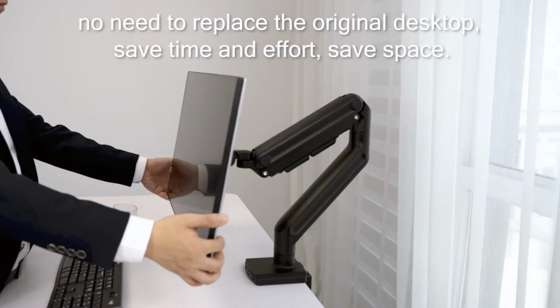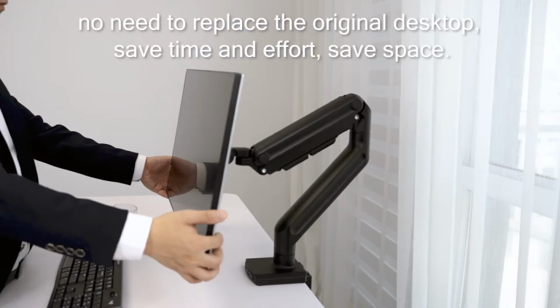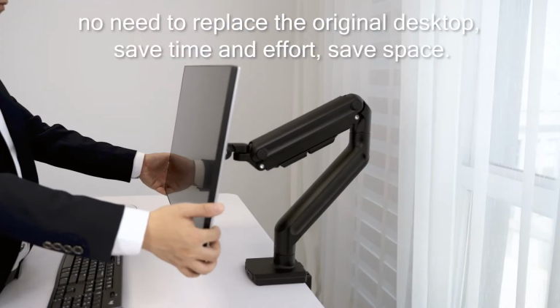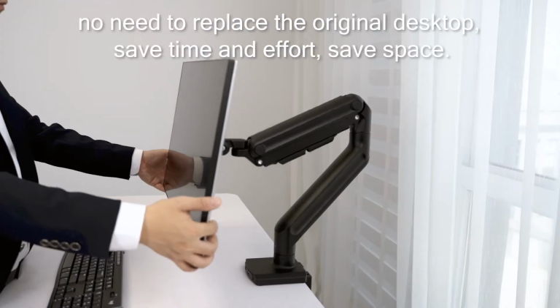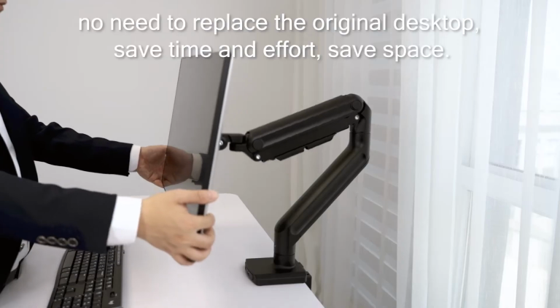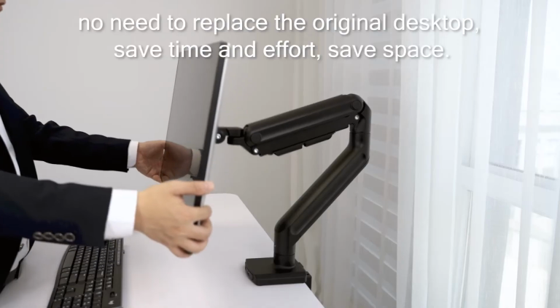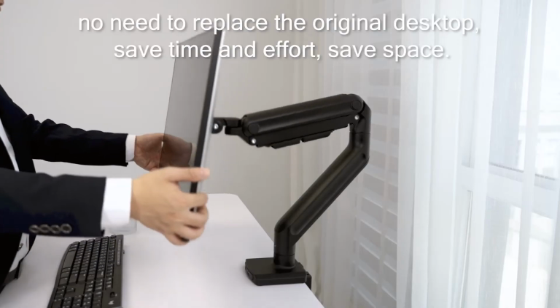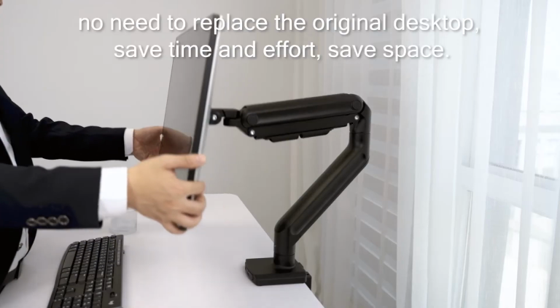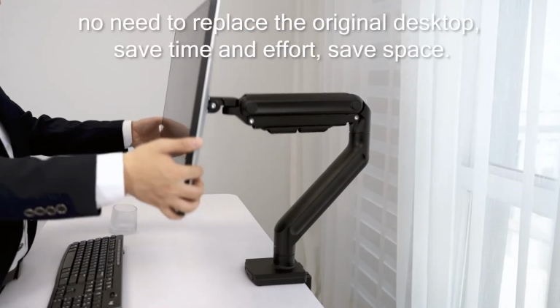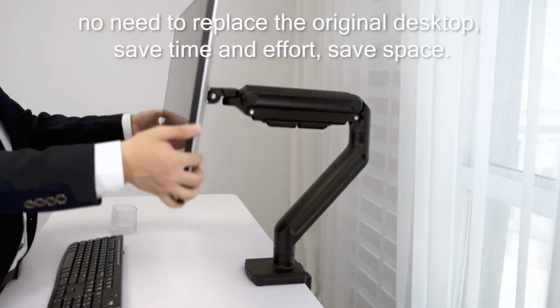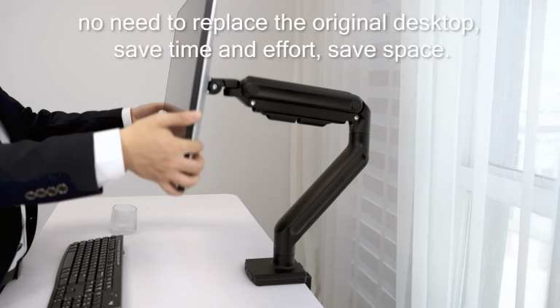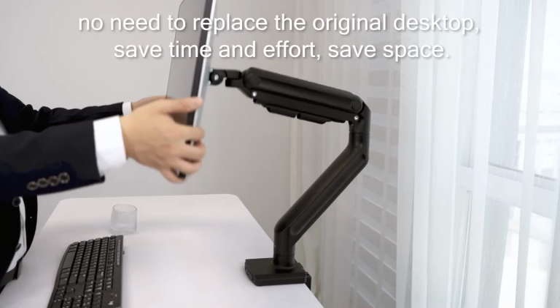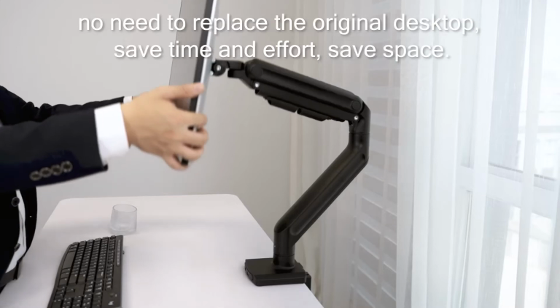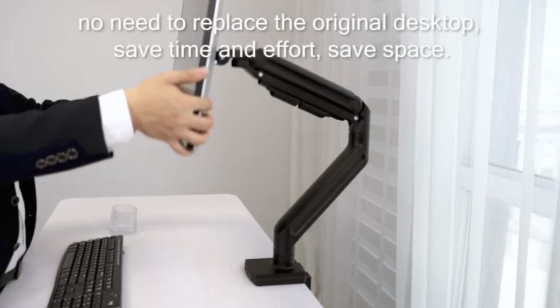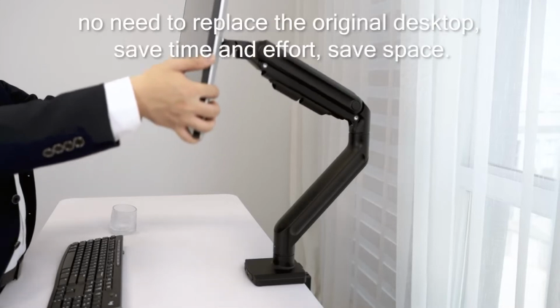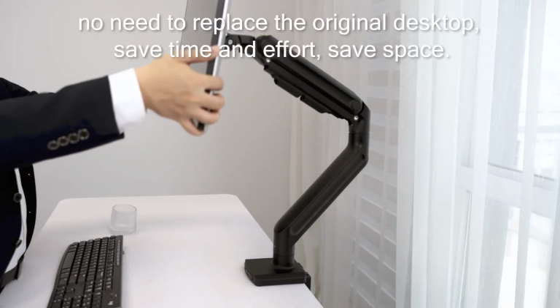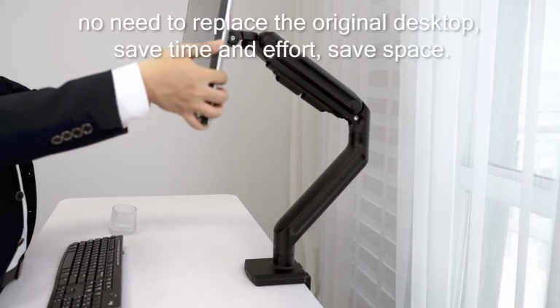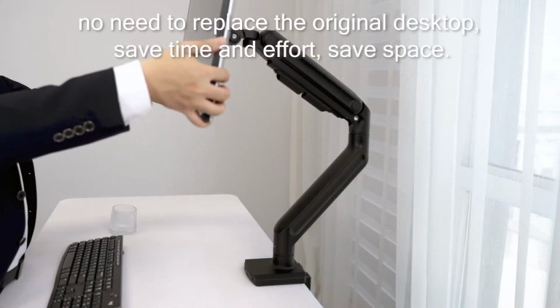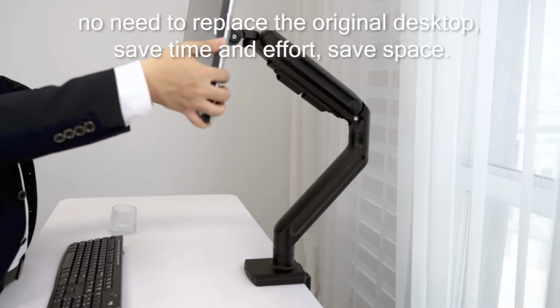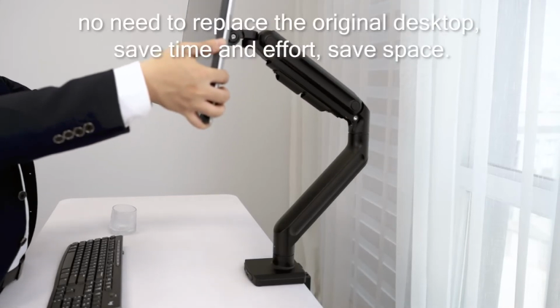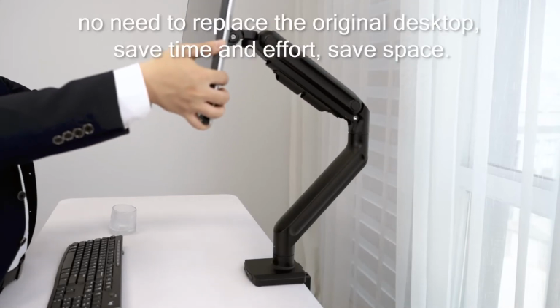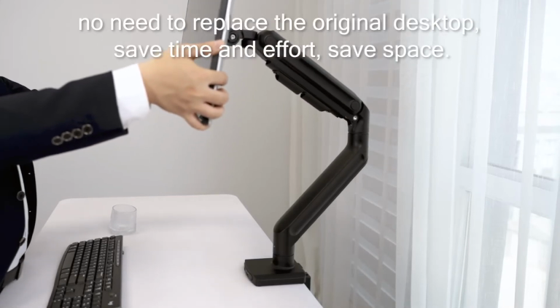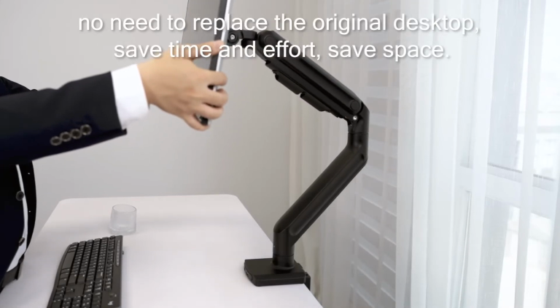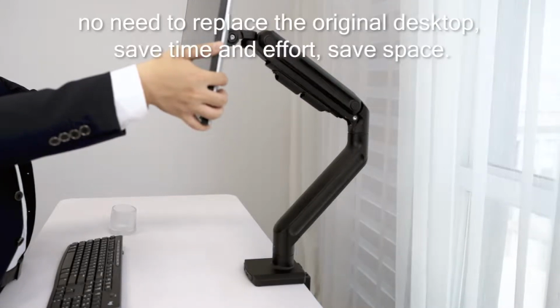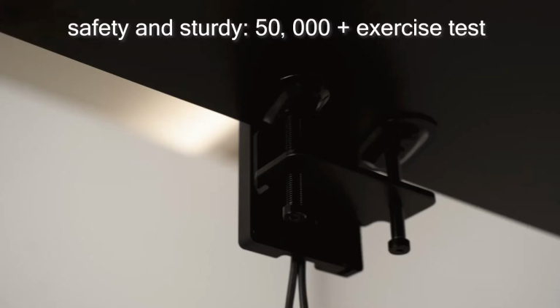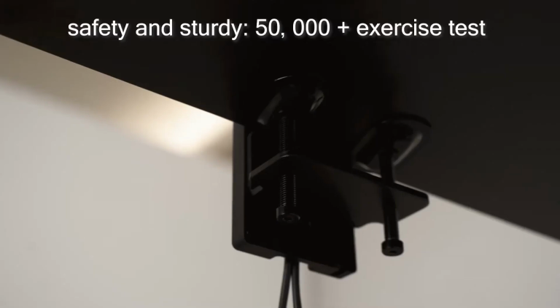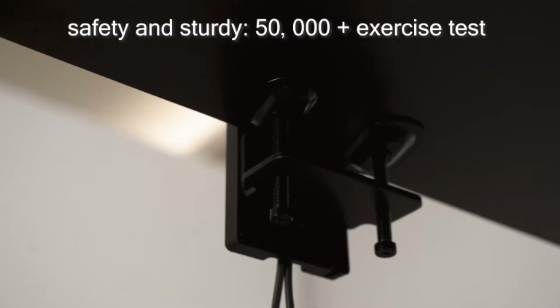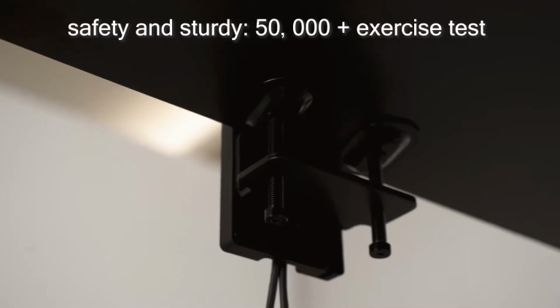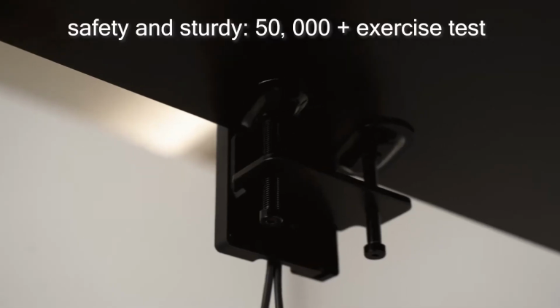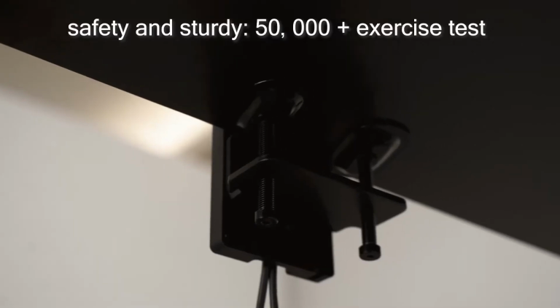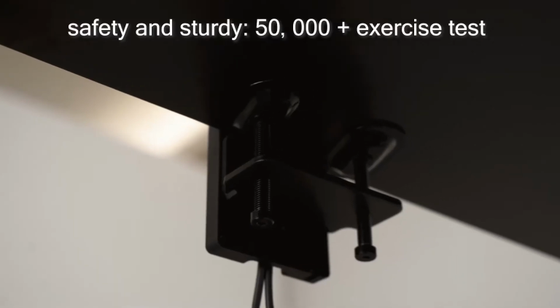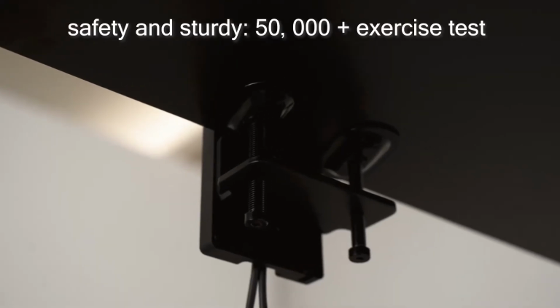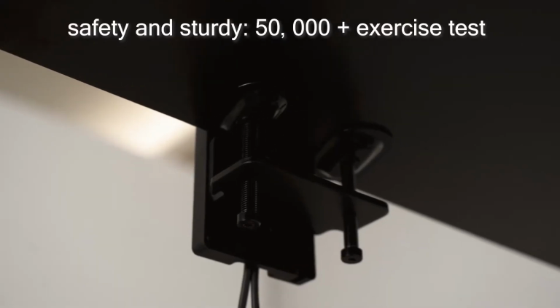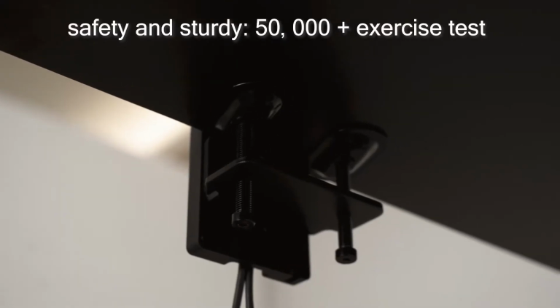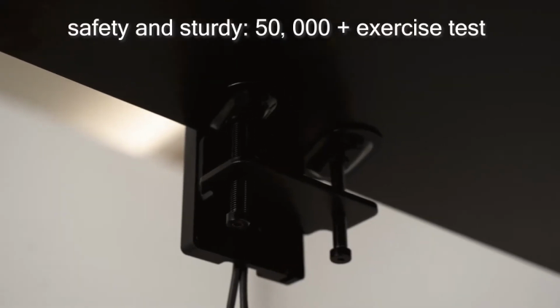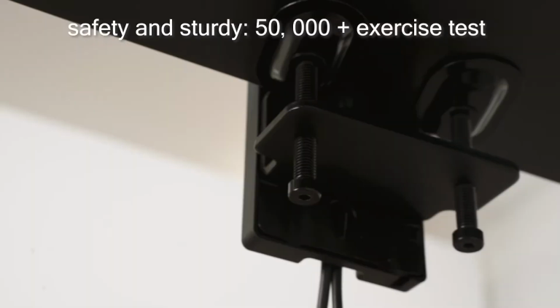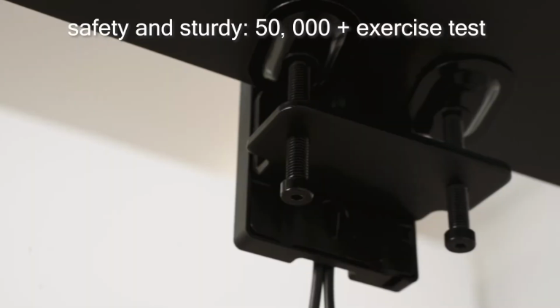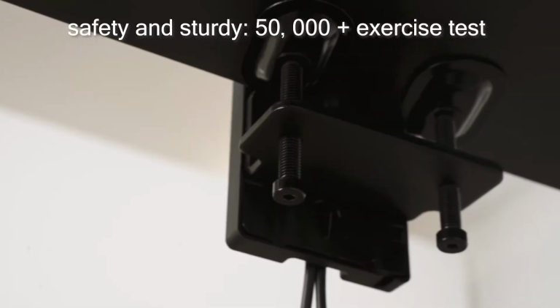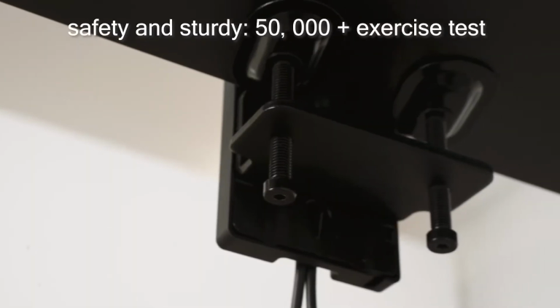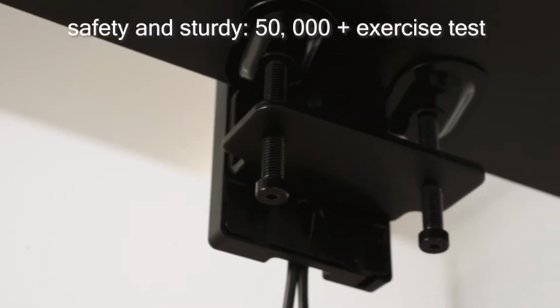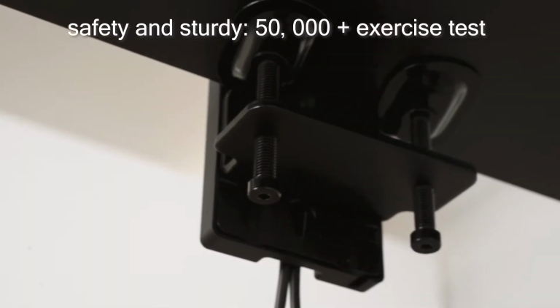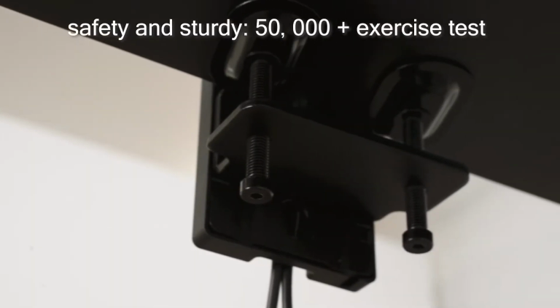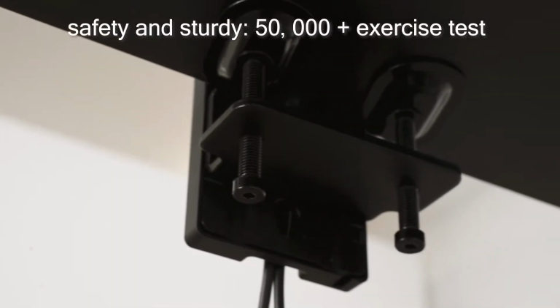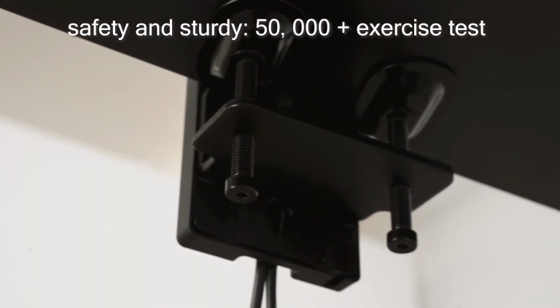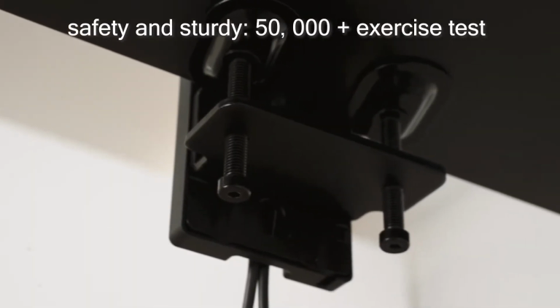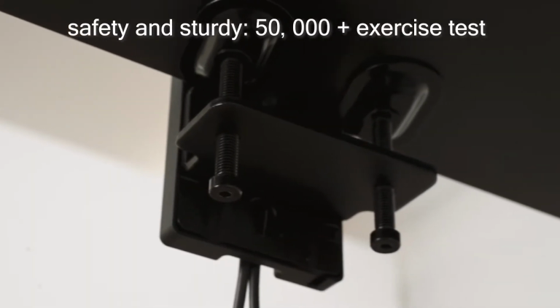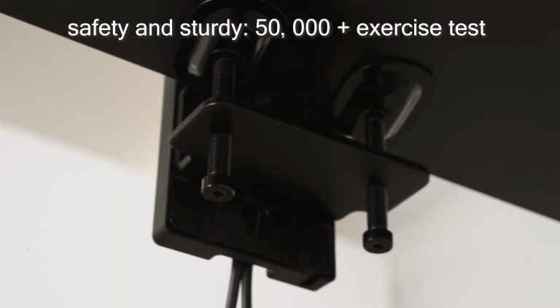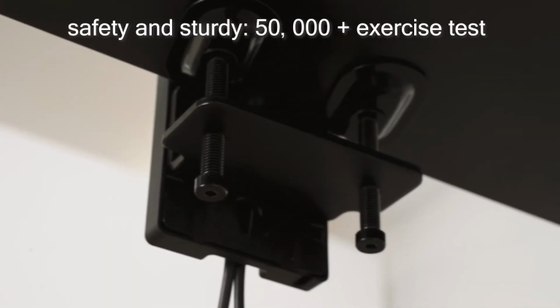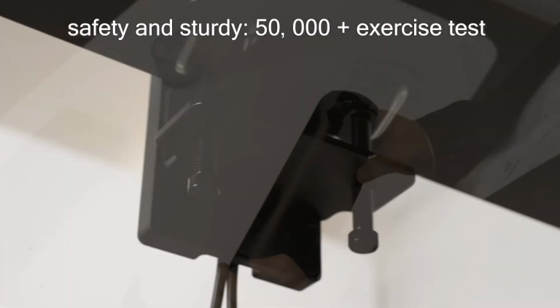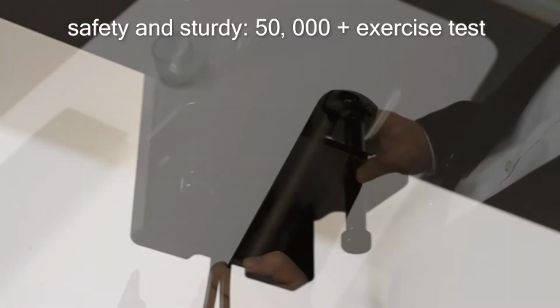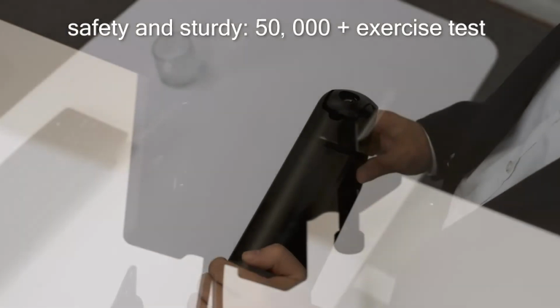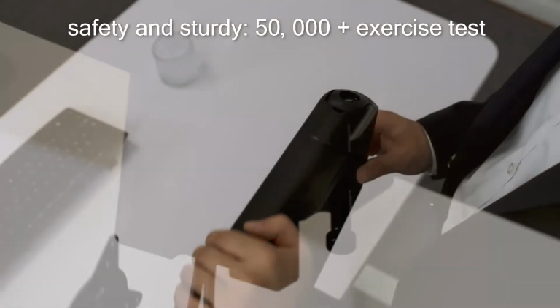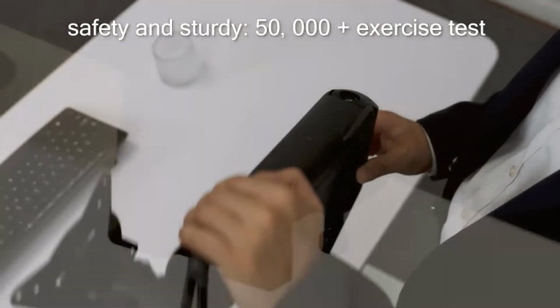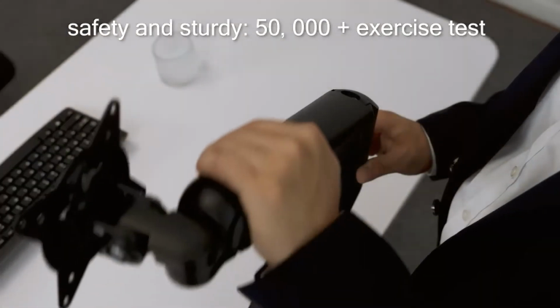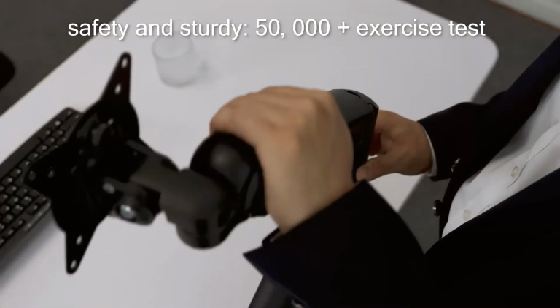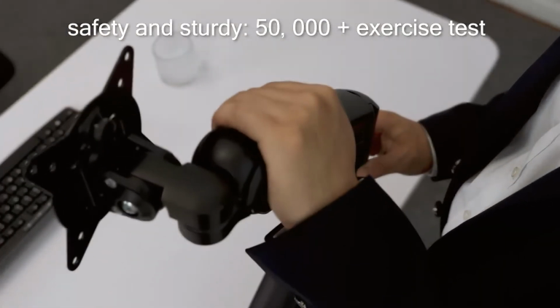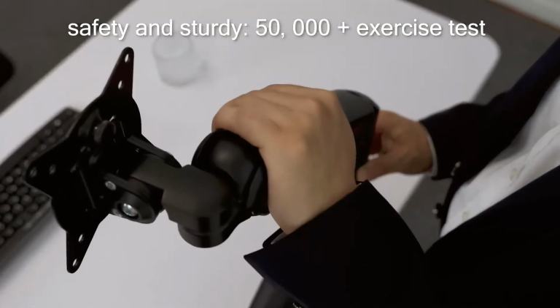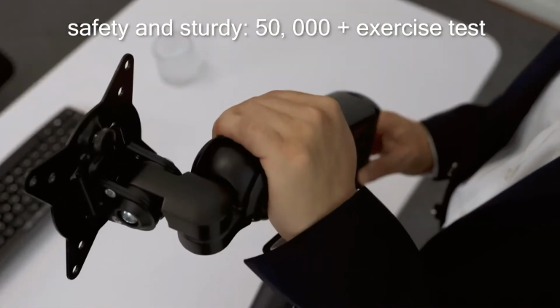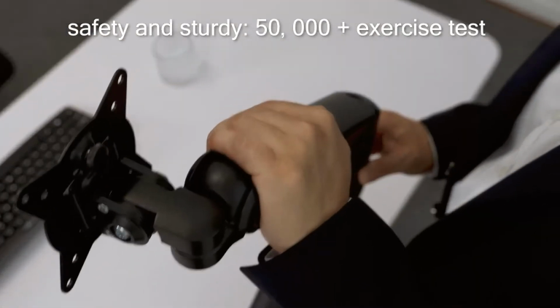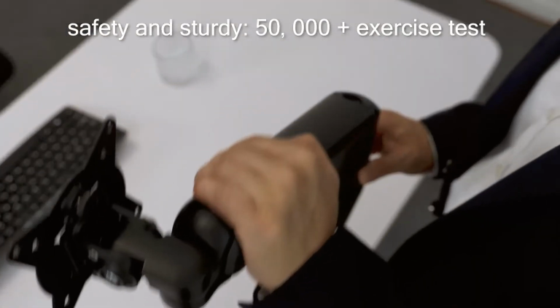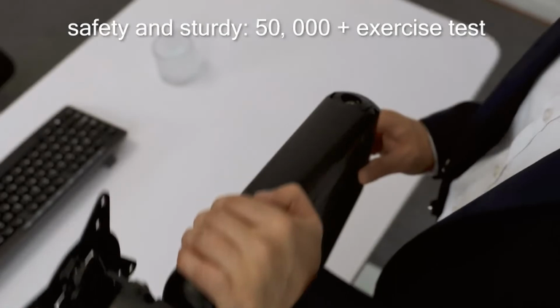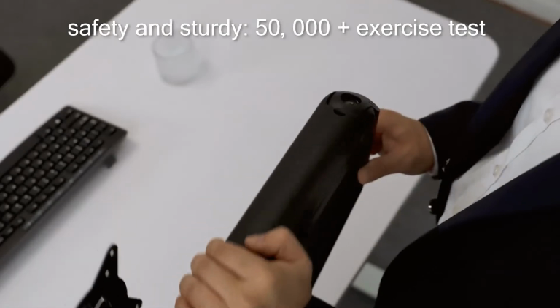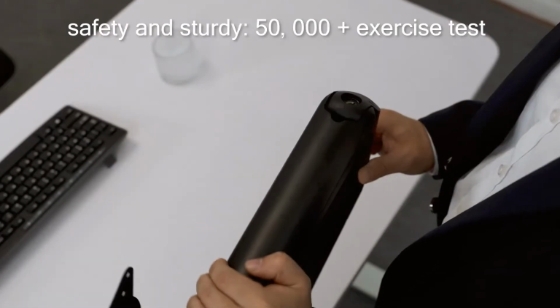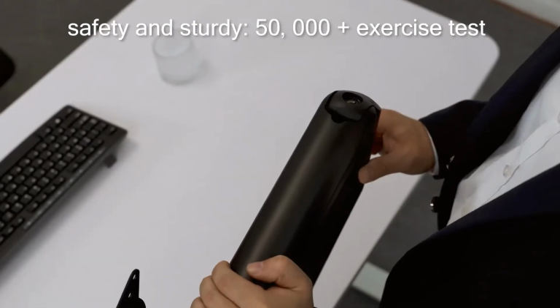Save time and effort, save space, and save sturdy — with more than 50,000 times exercise tested for durability.